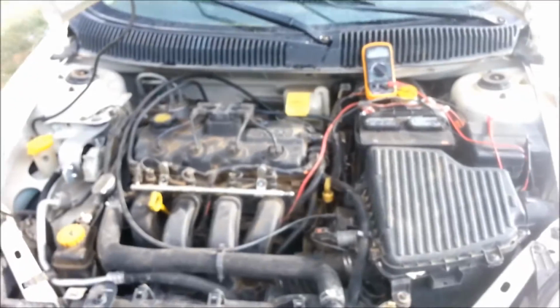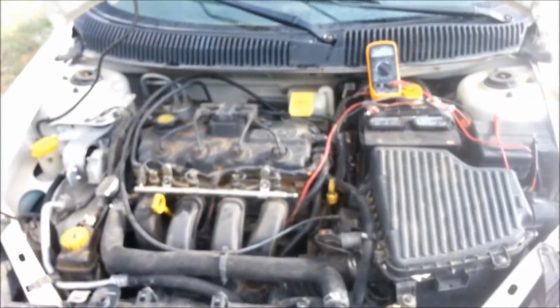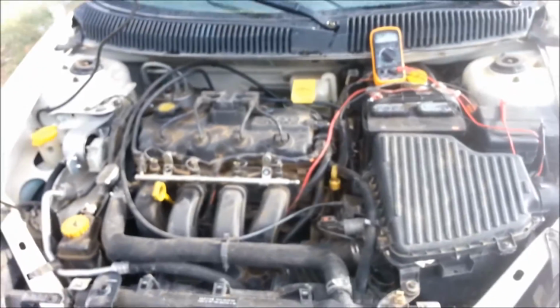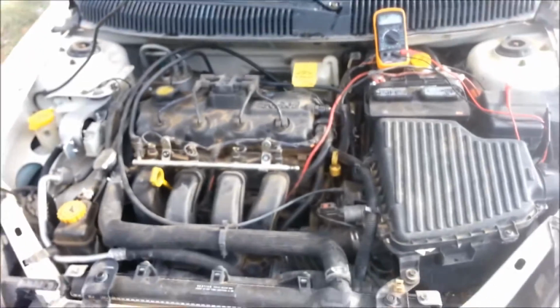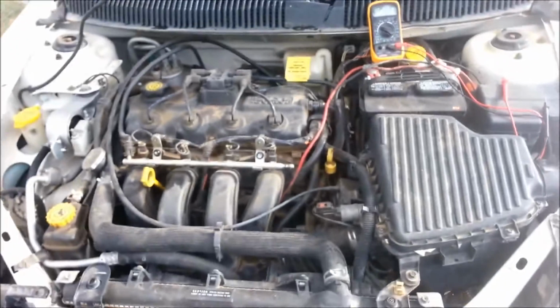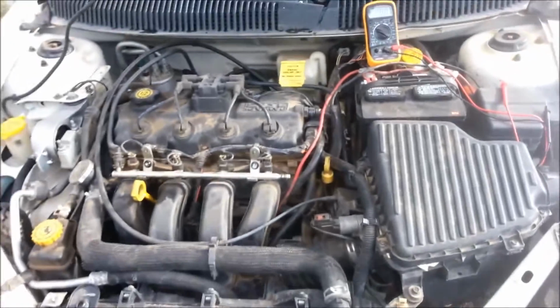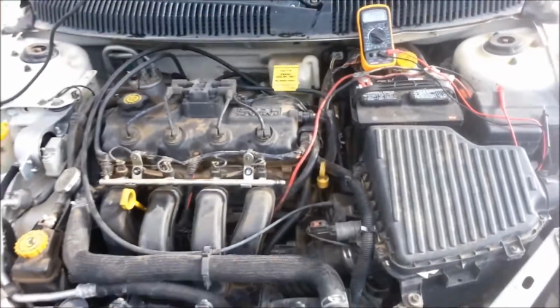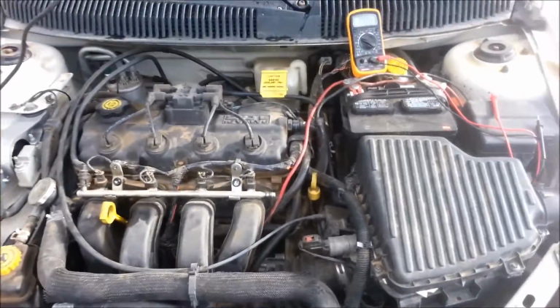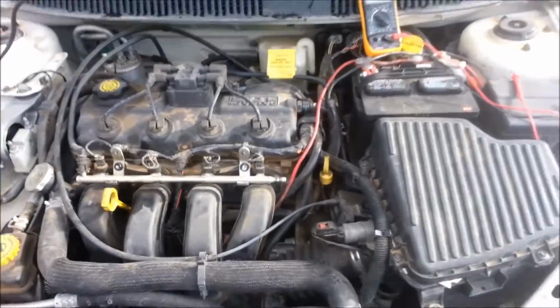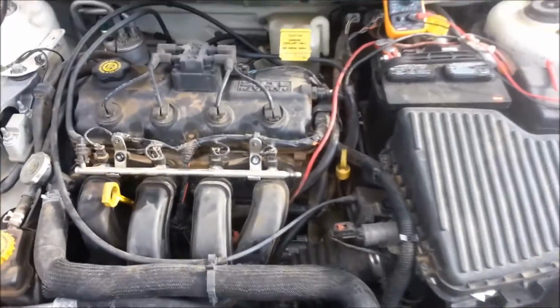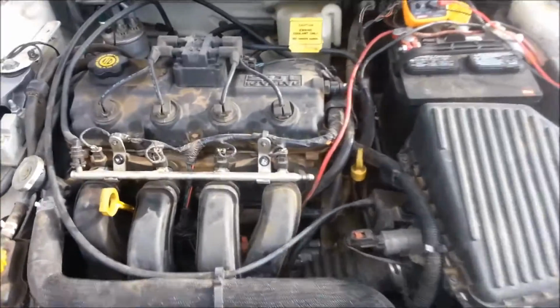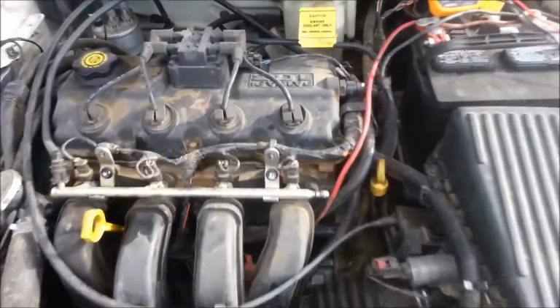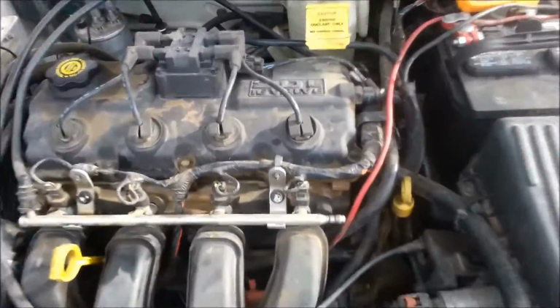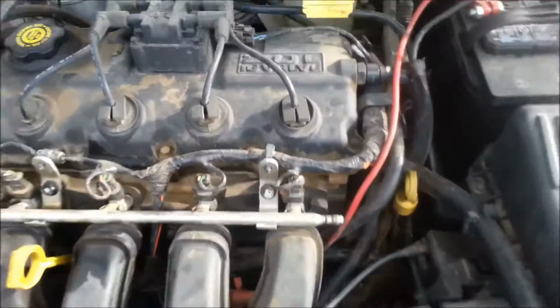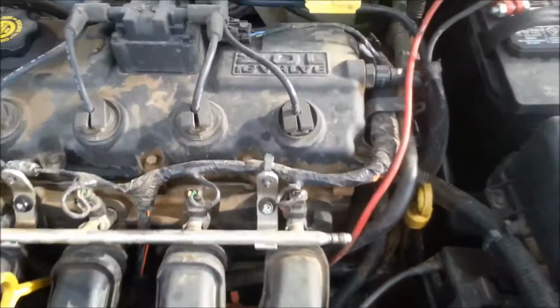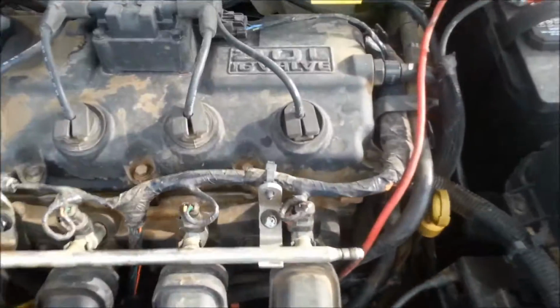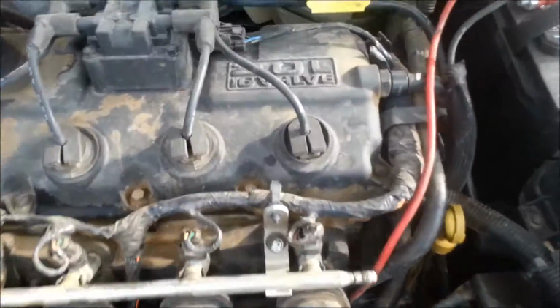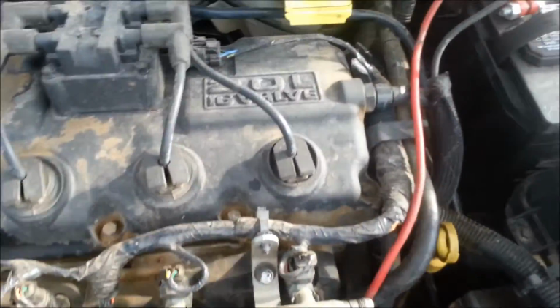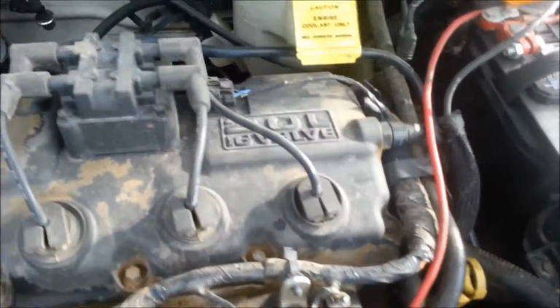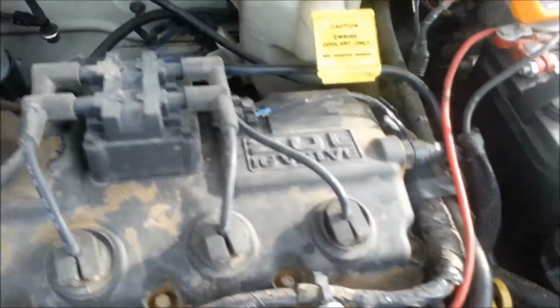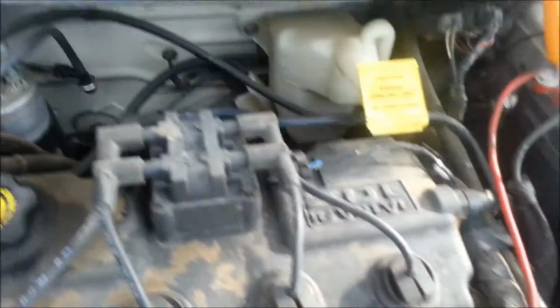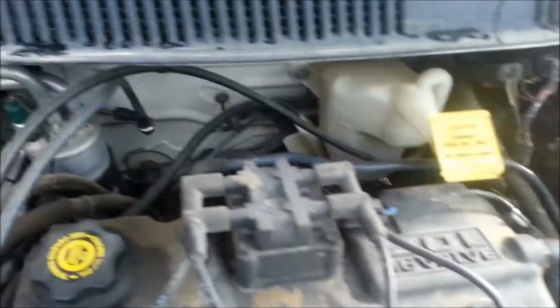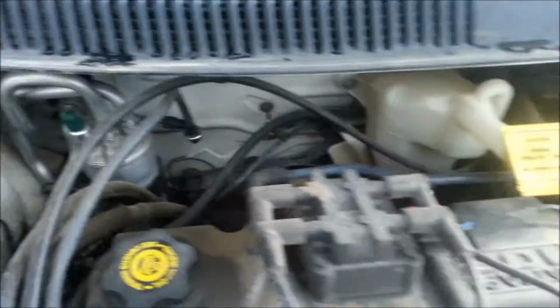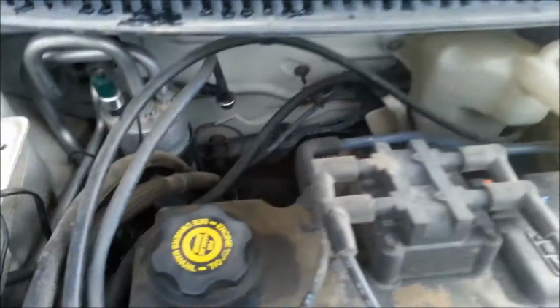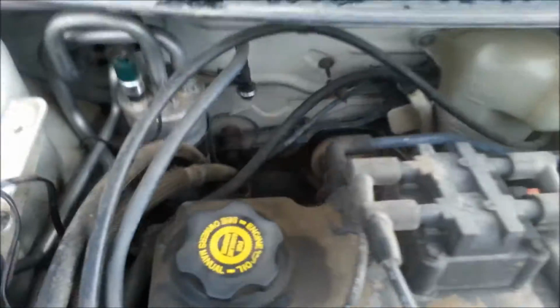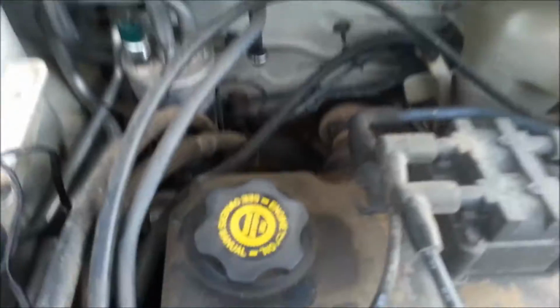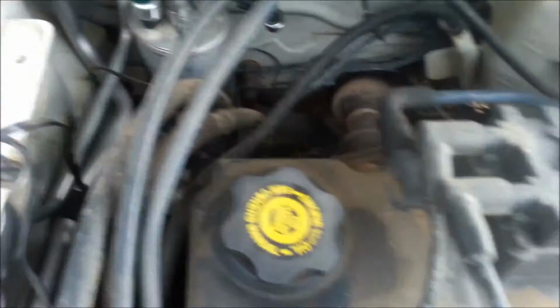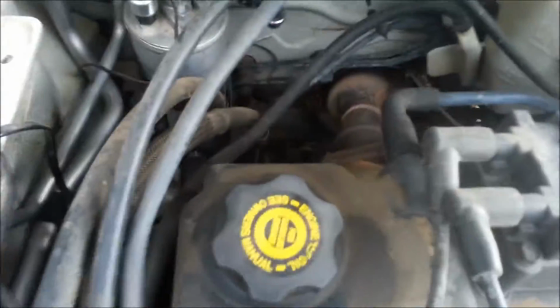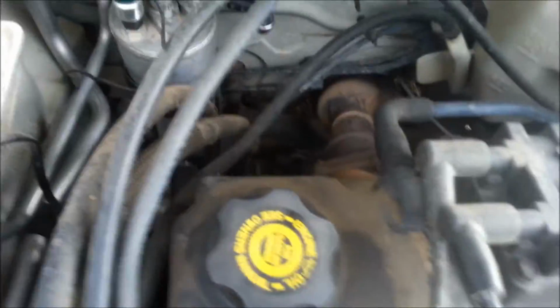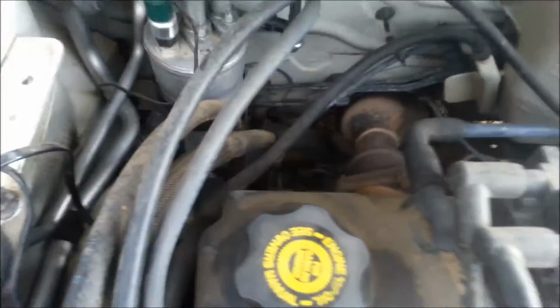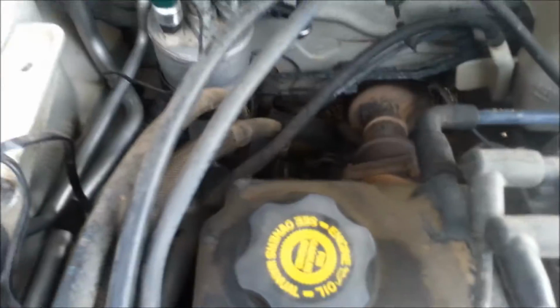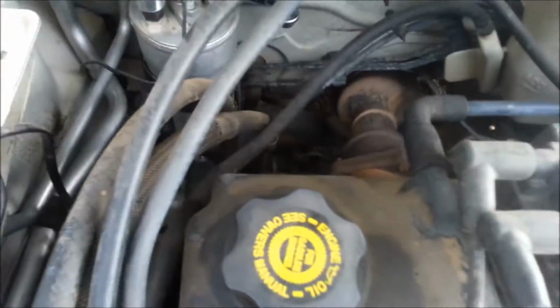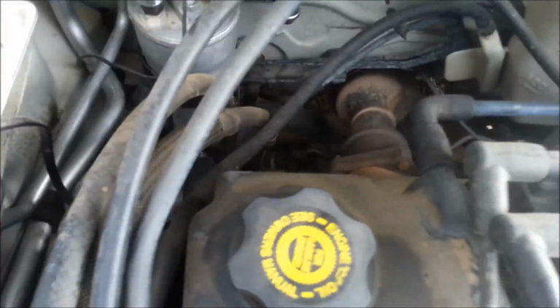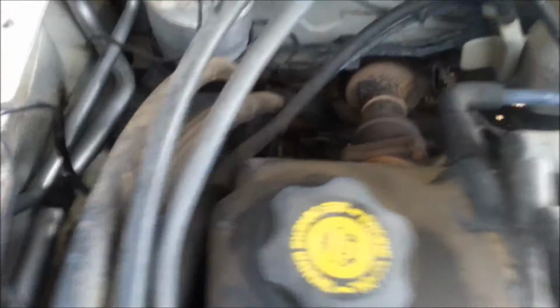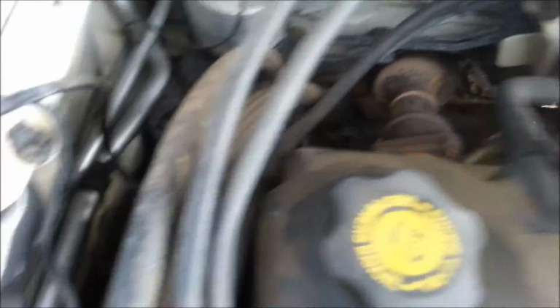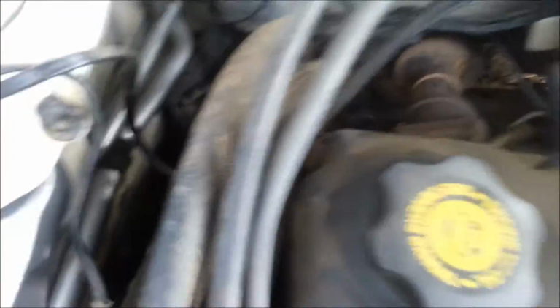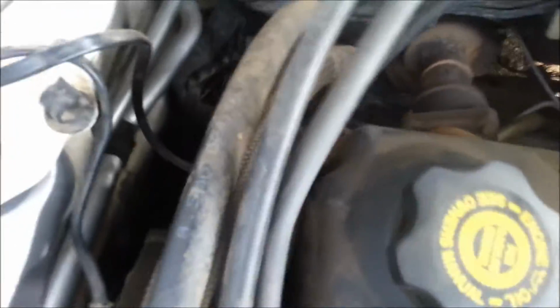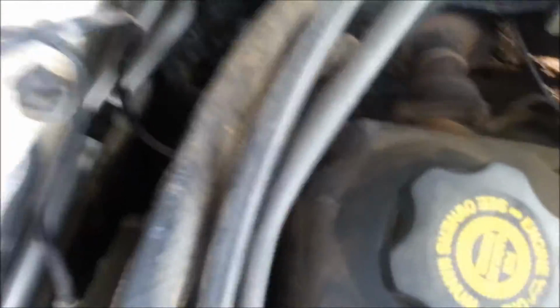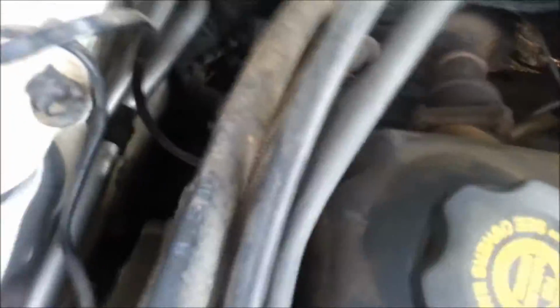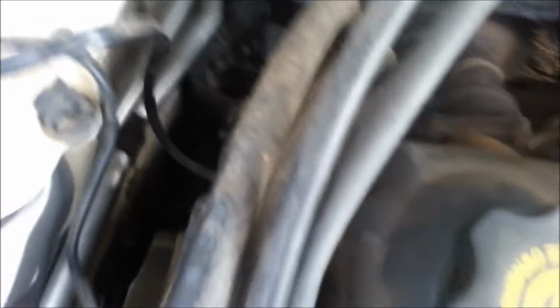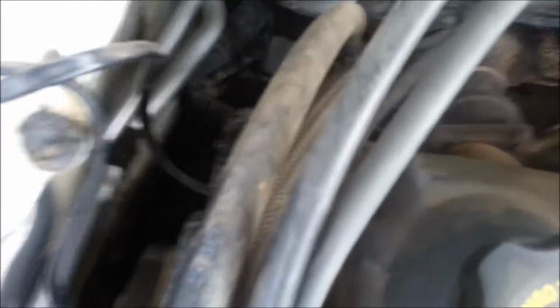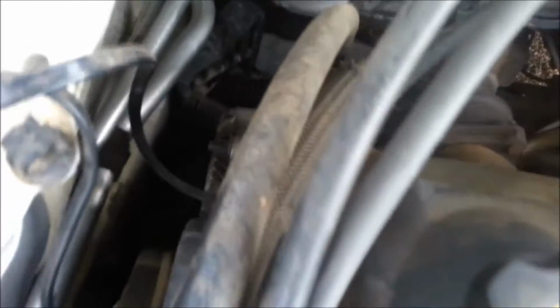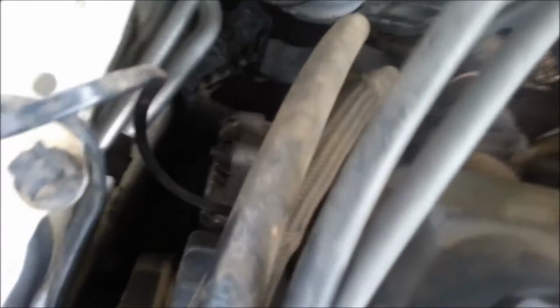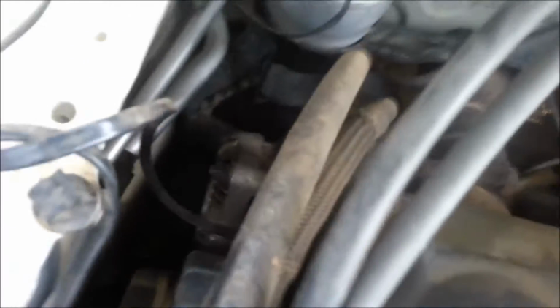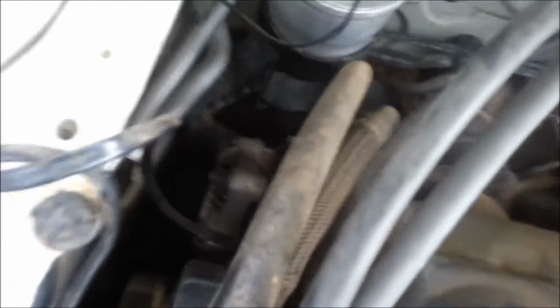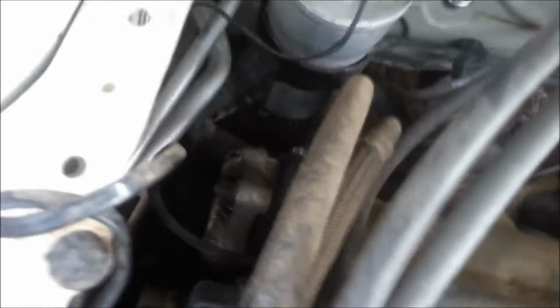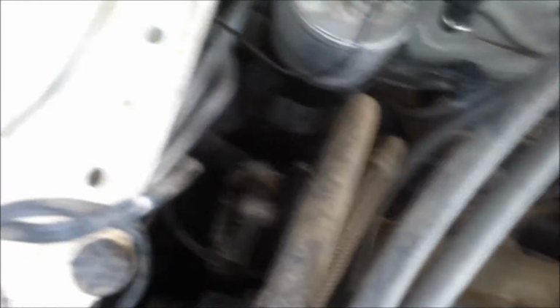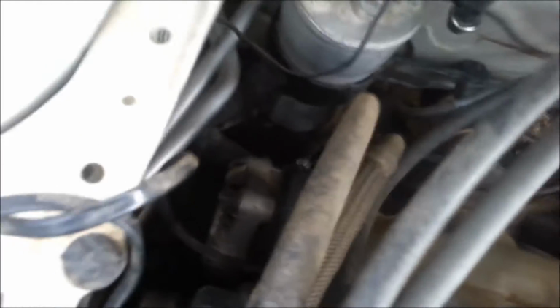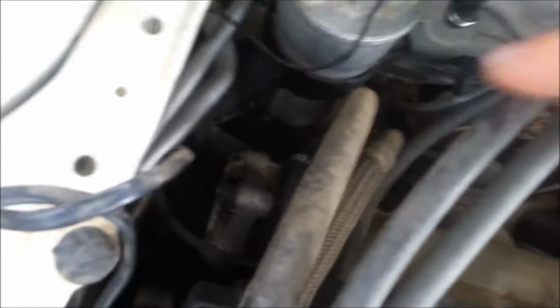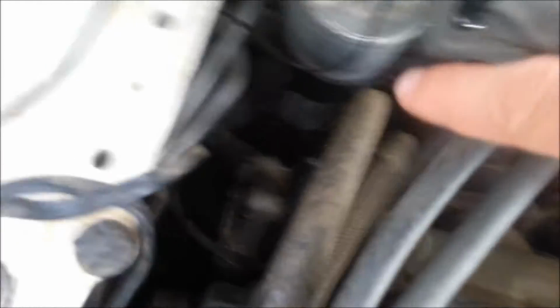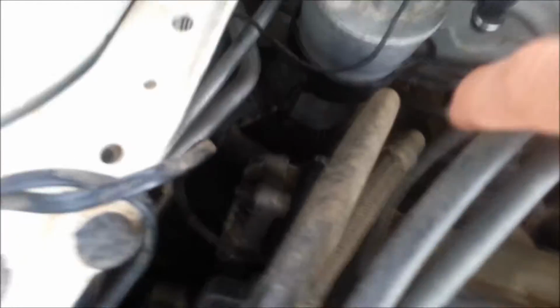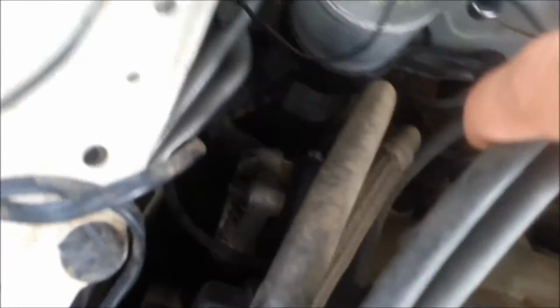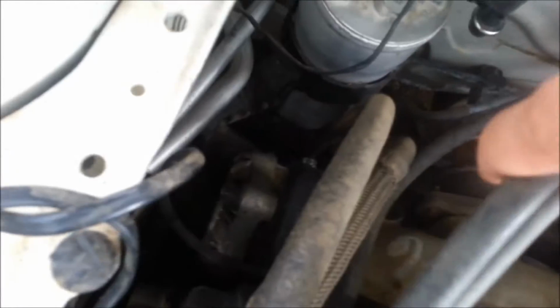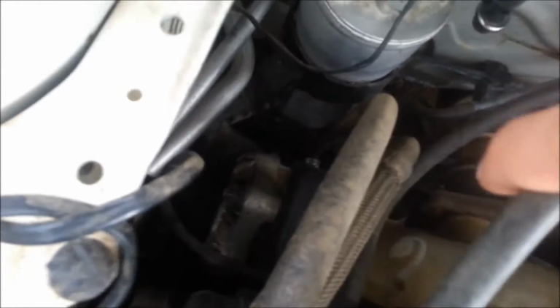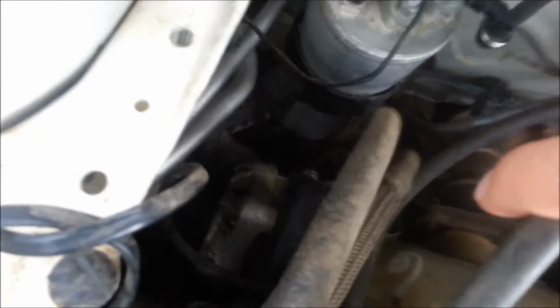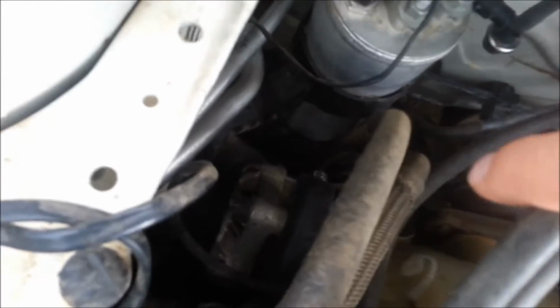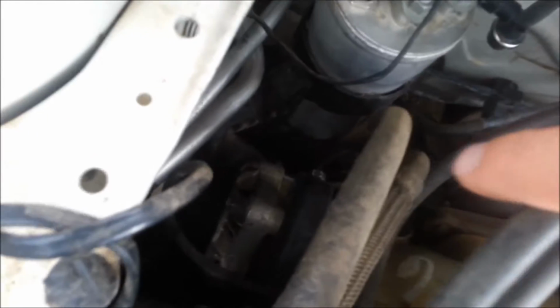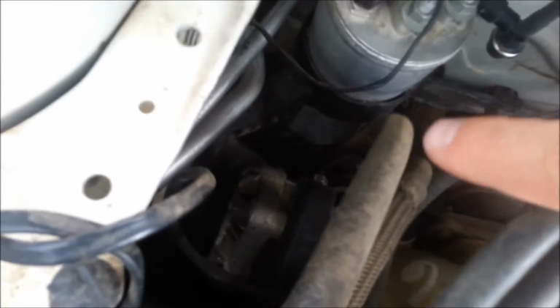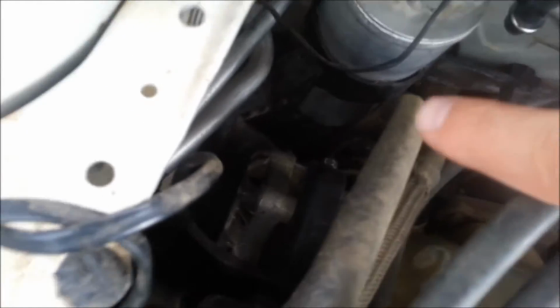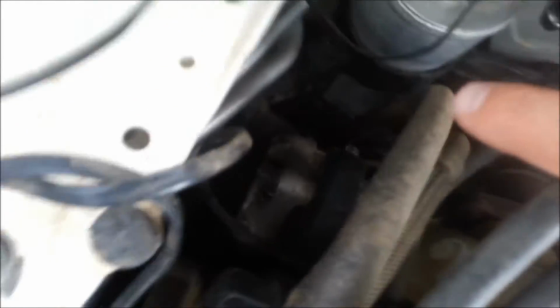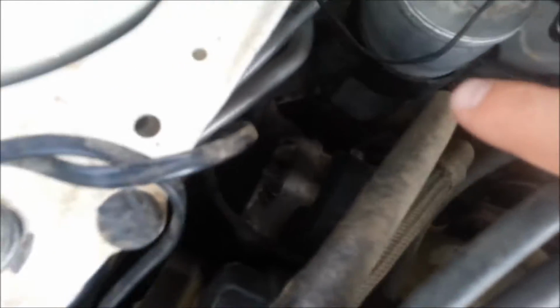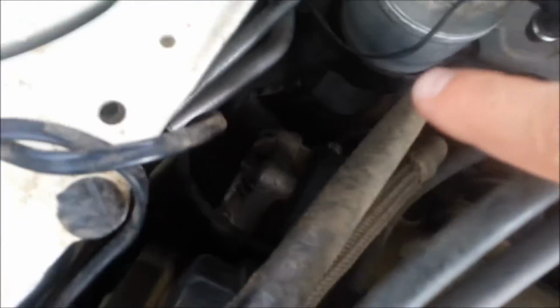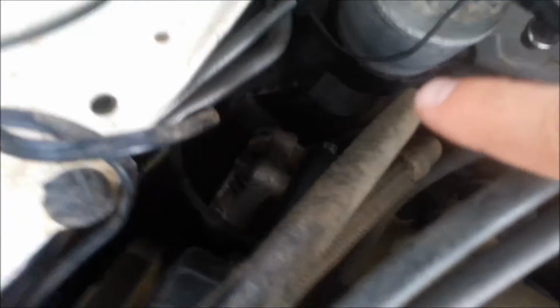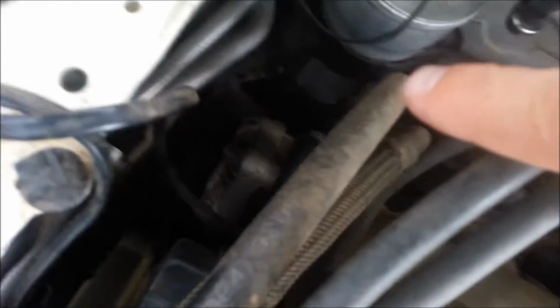I'm going to be showing you how to test the alternator on a 2003 Dodge Neon. The alternator is right down here on the passenger side.